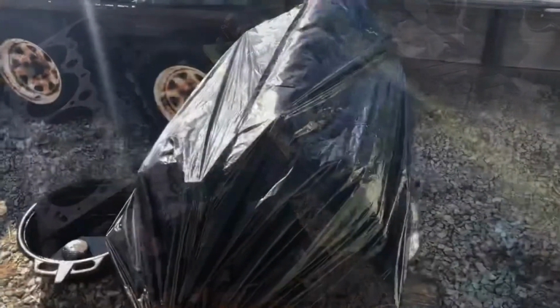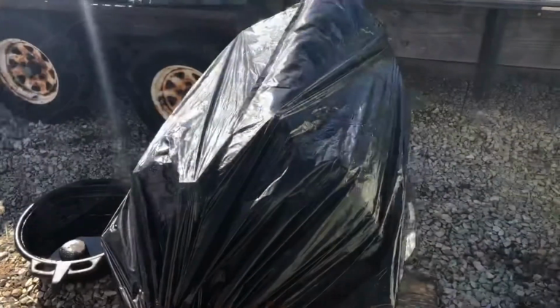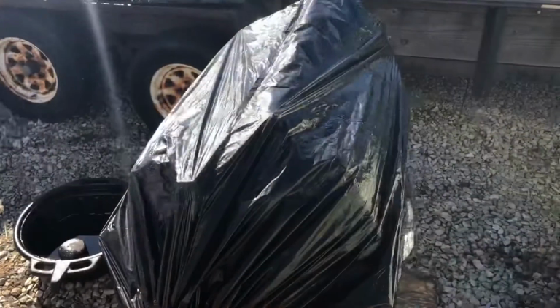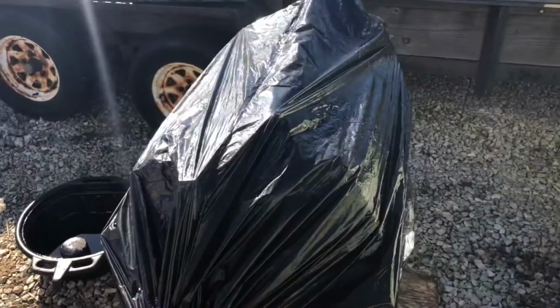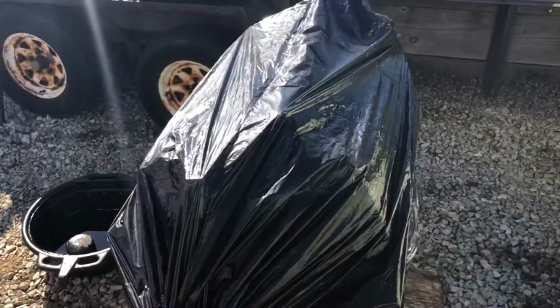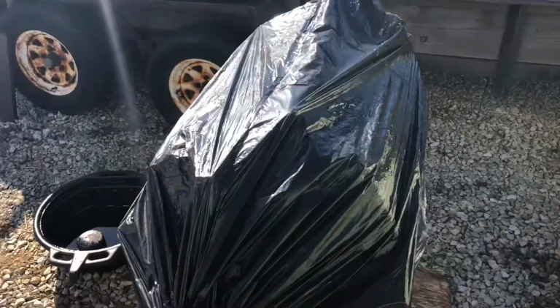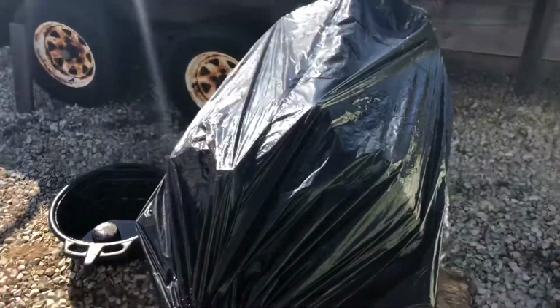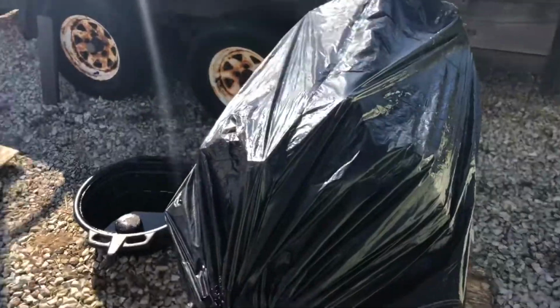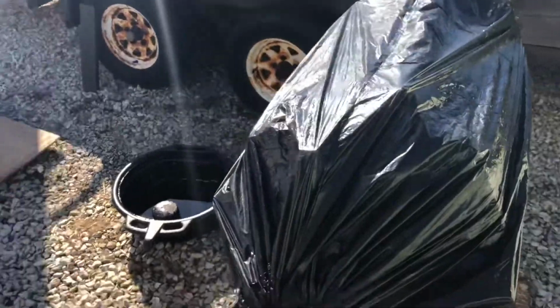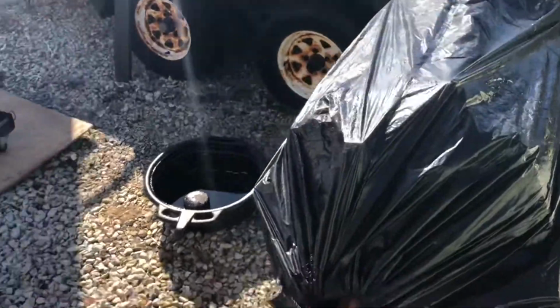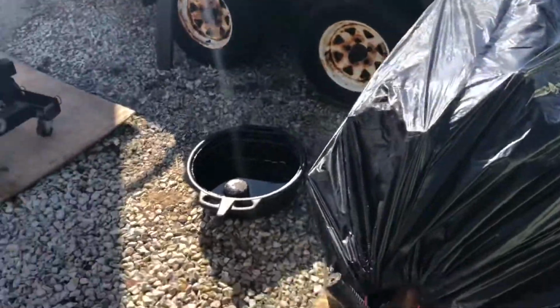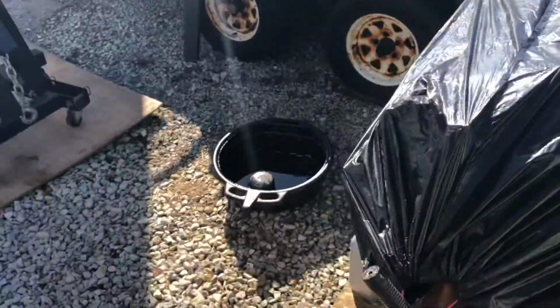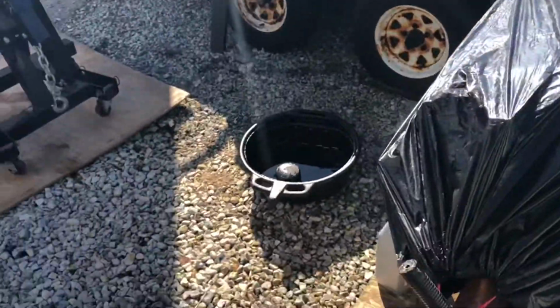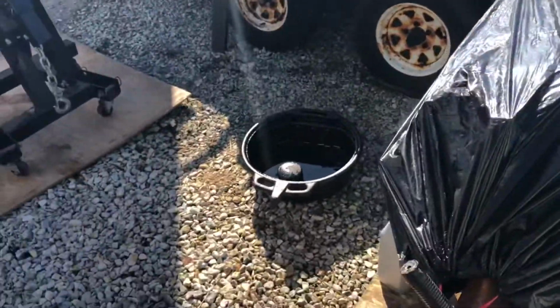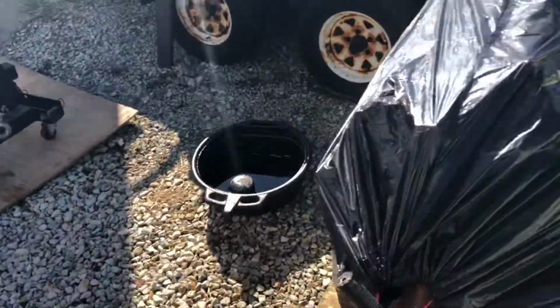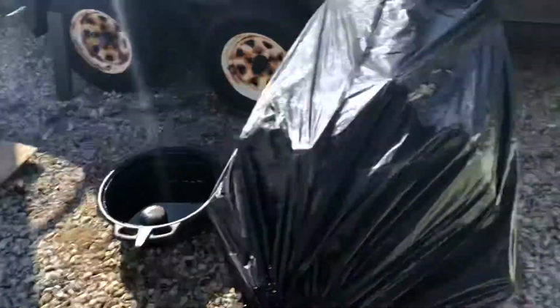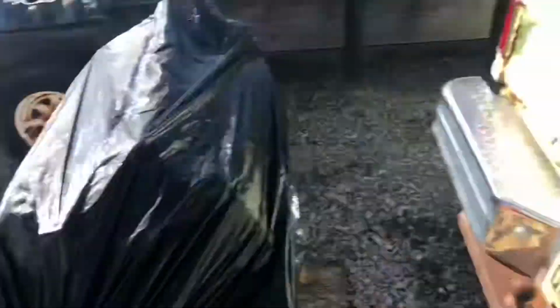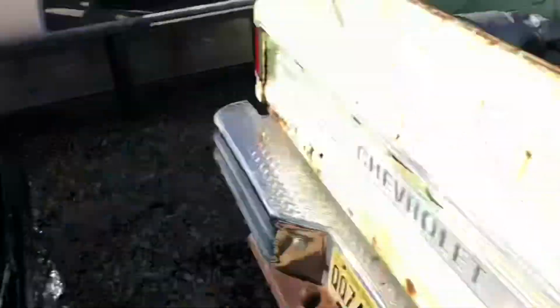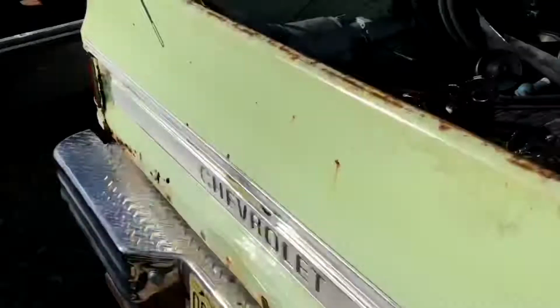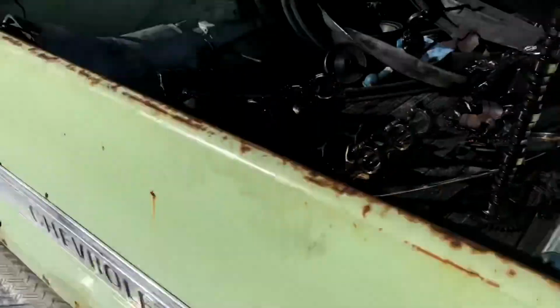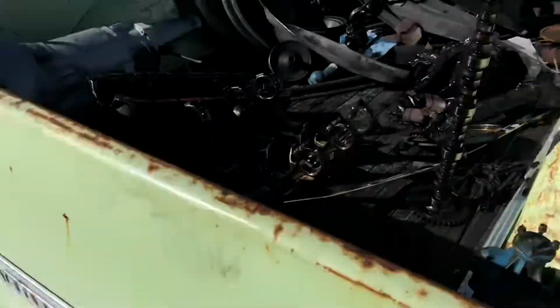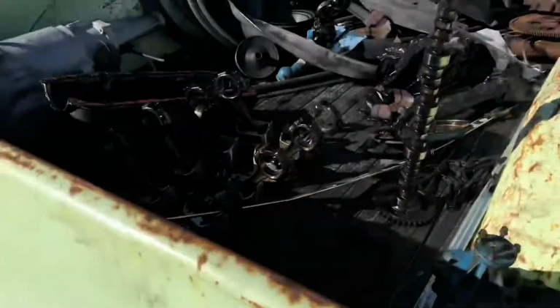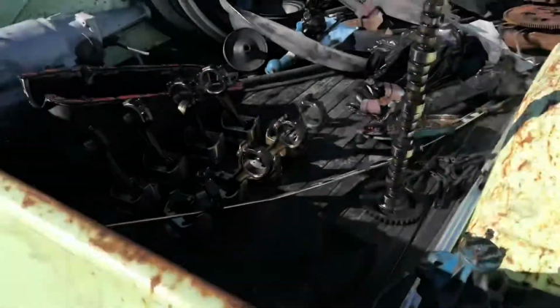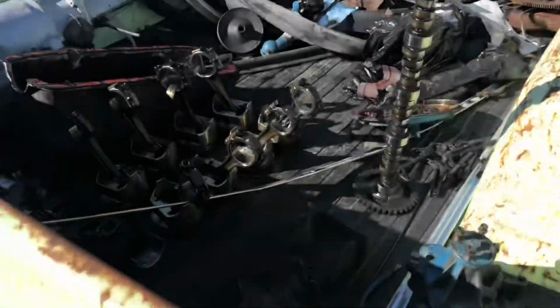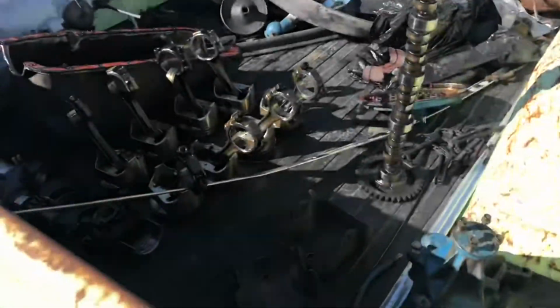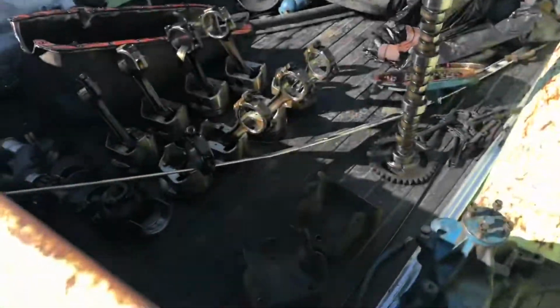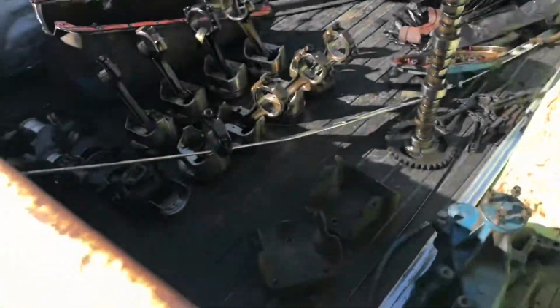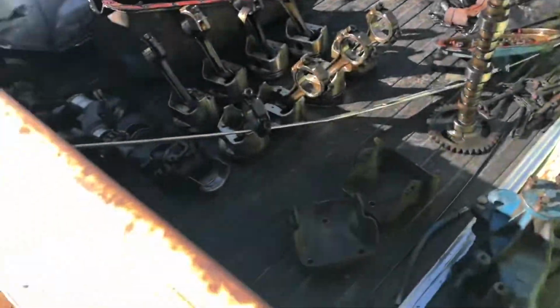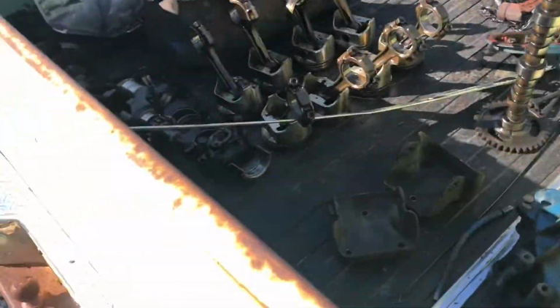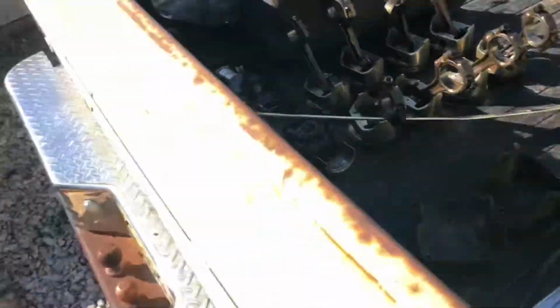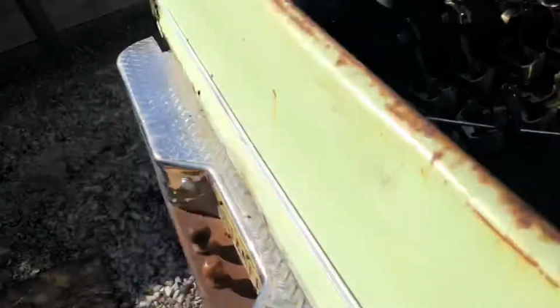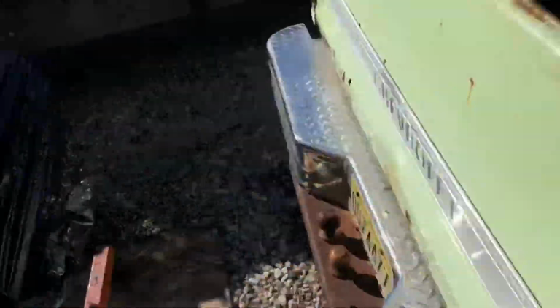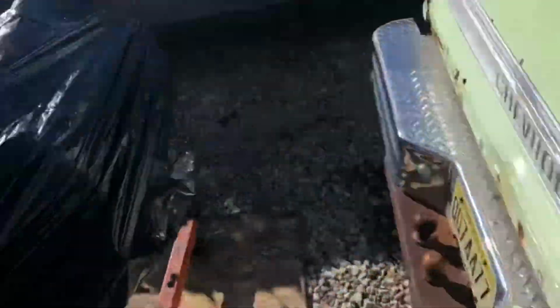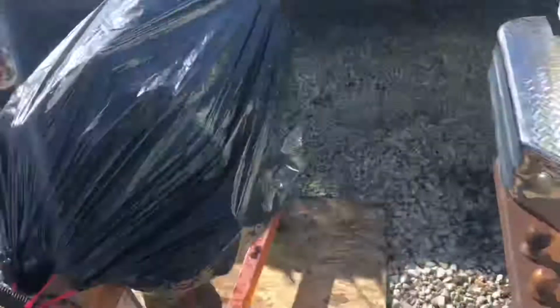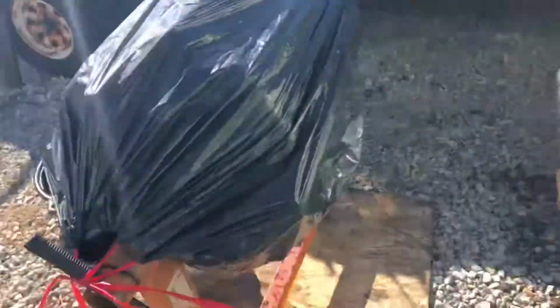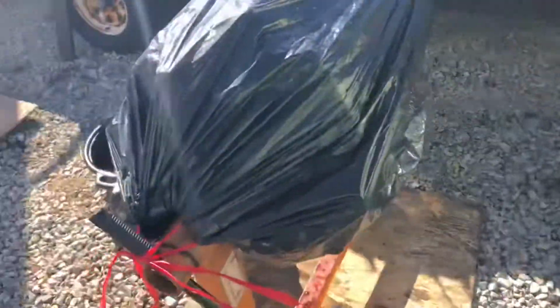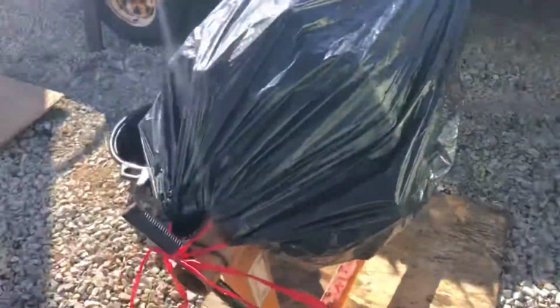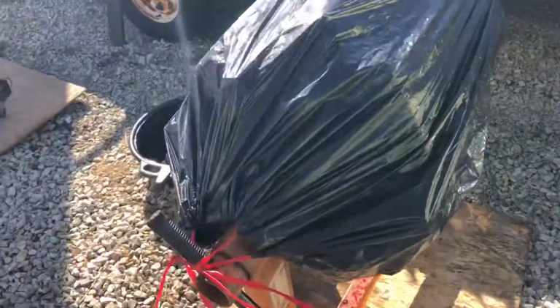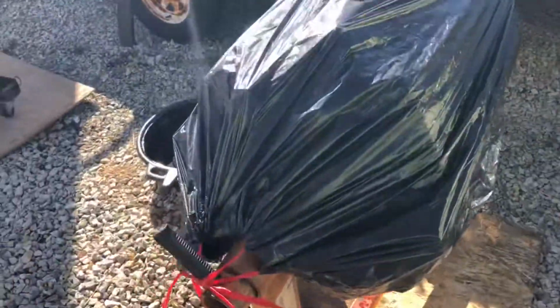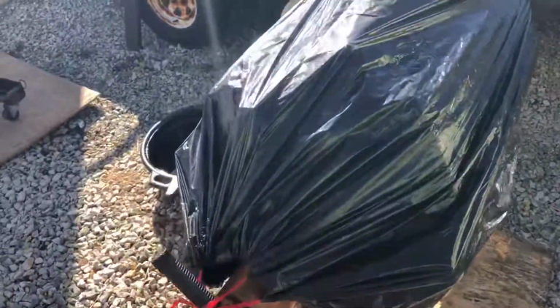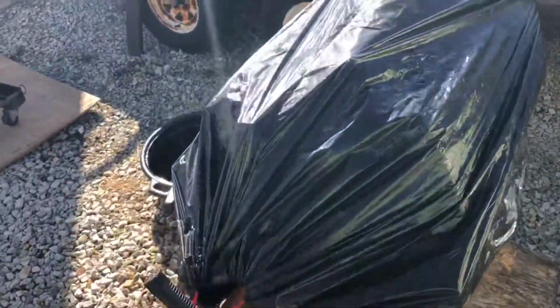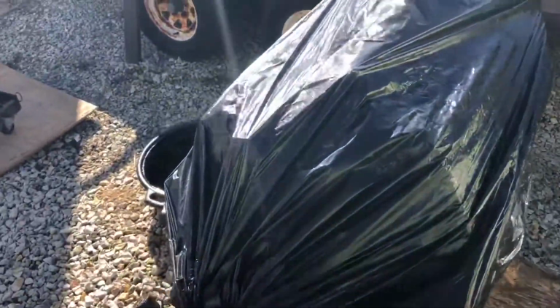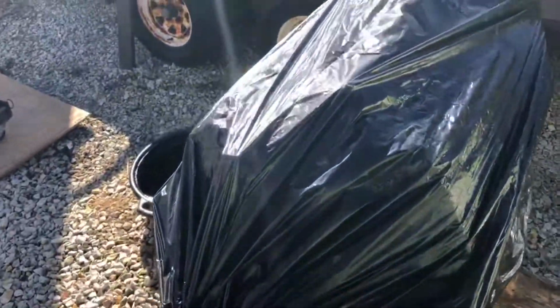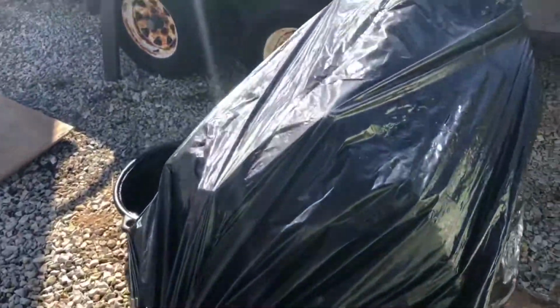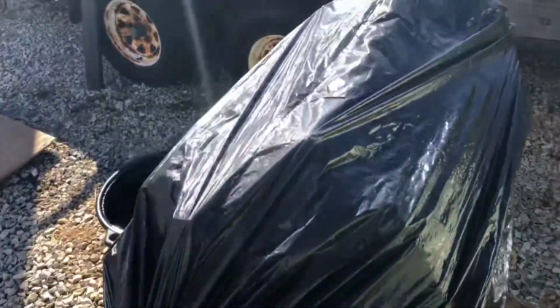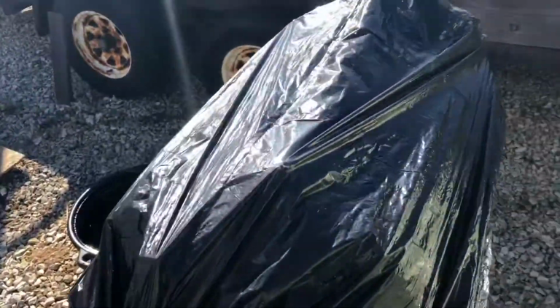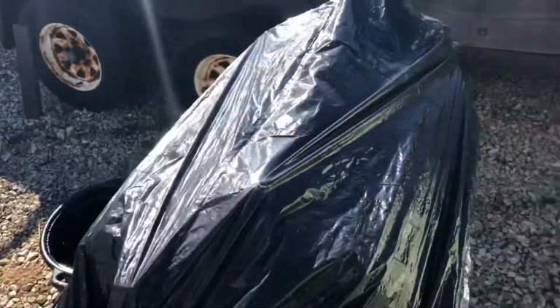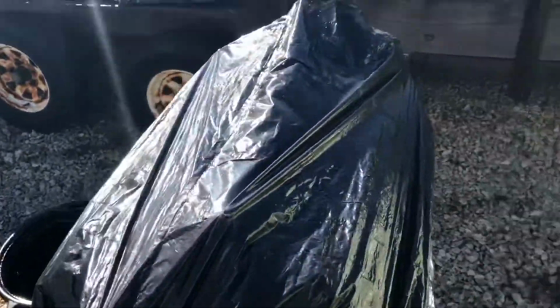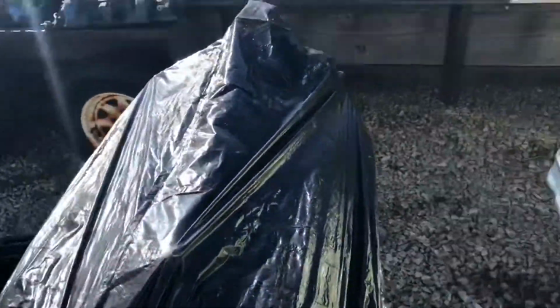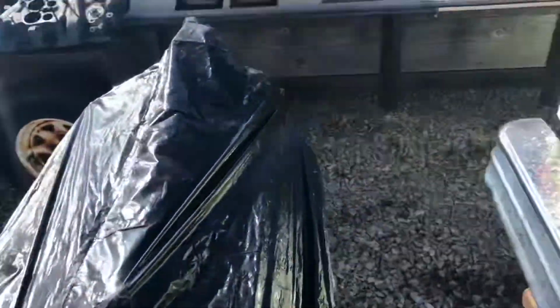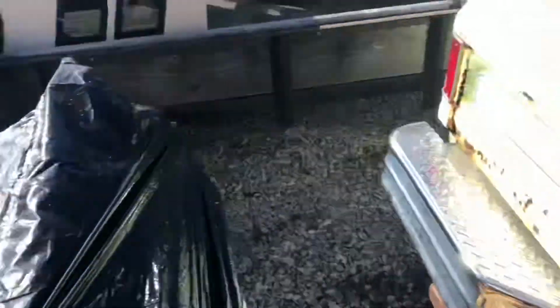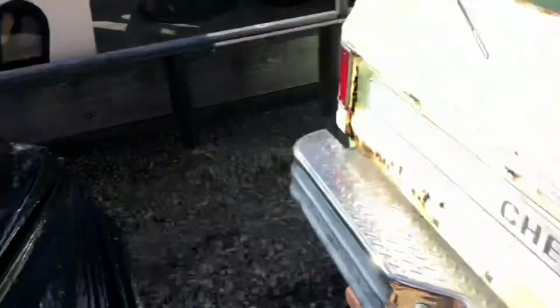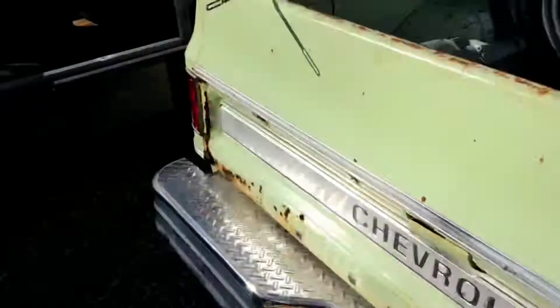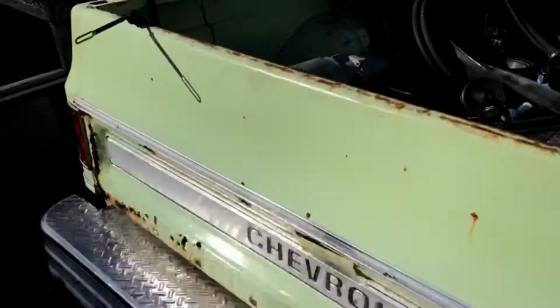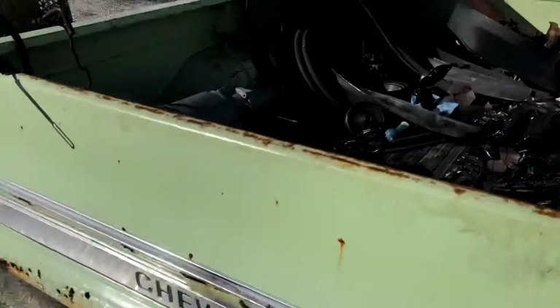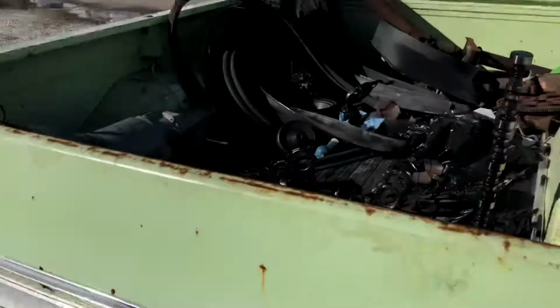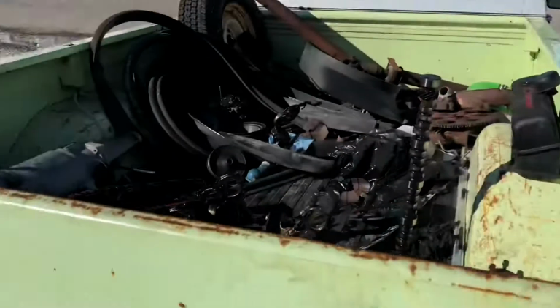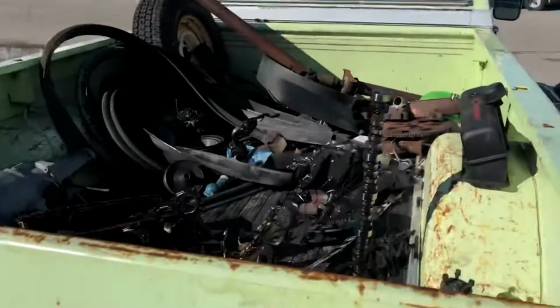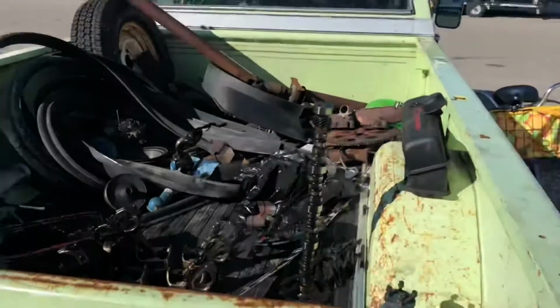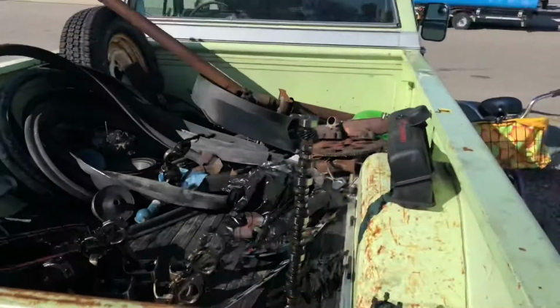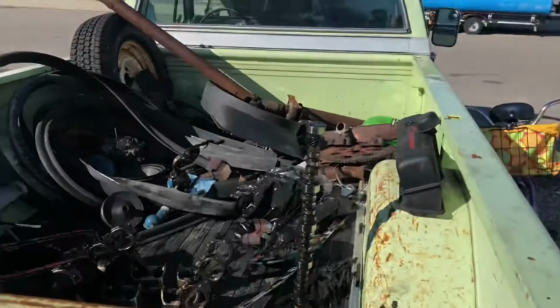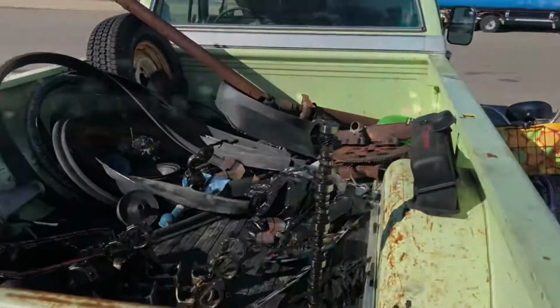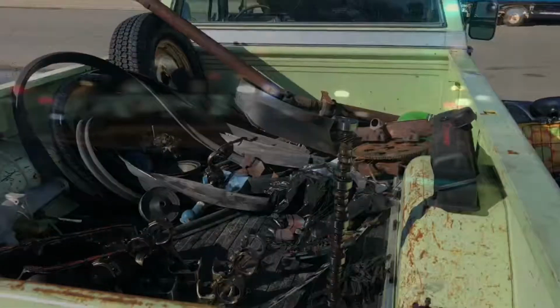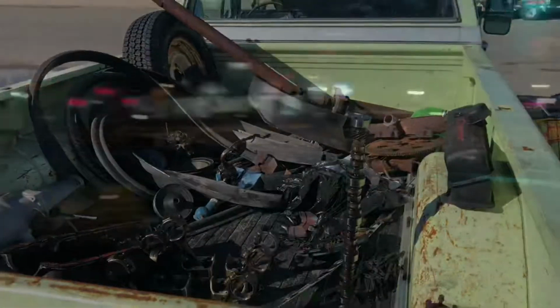So I've got everything packed up for the day. It's down to the bare block, so I'm about done. I'll catch you guys later.